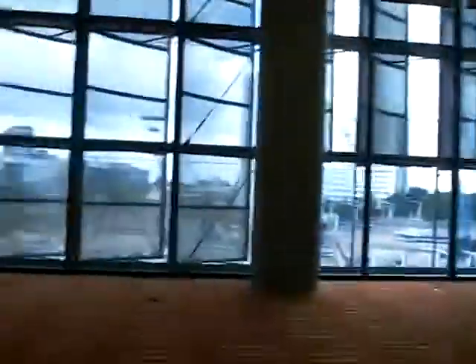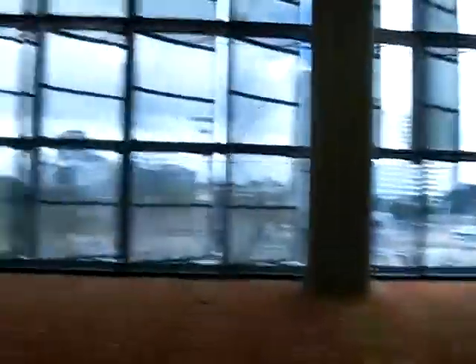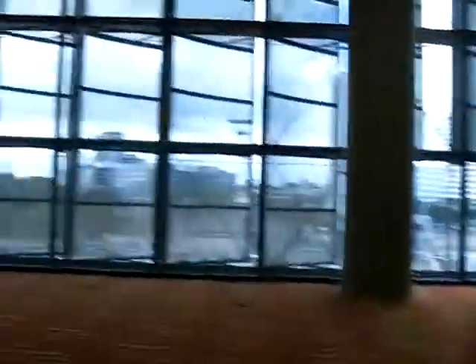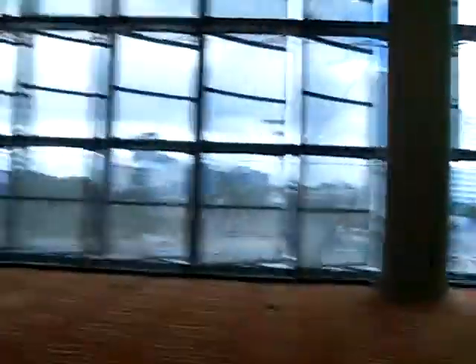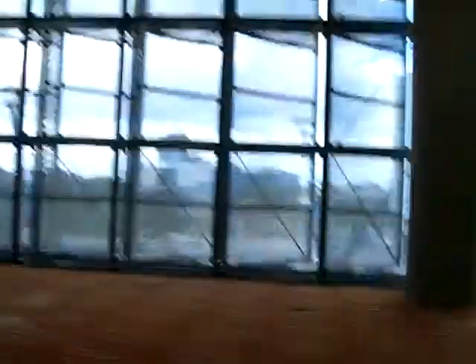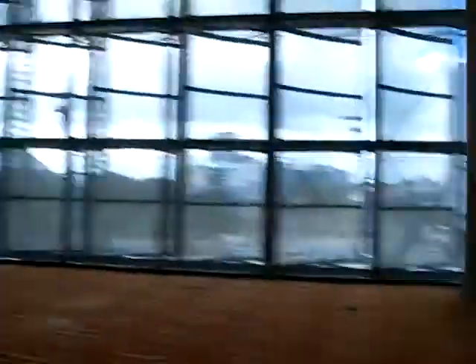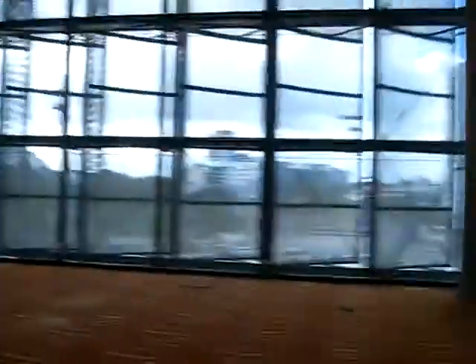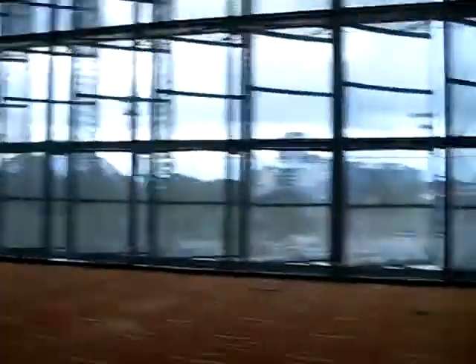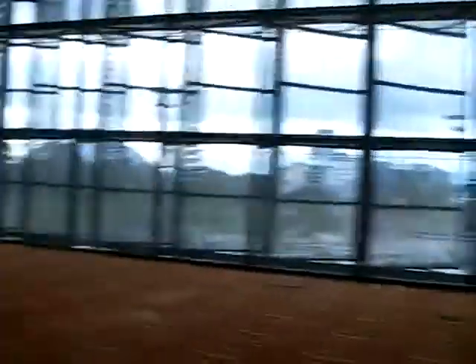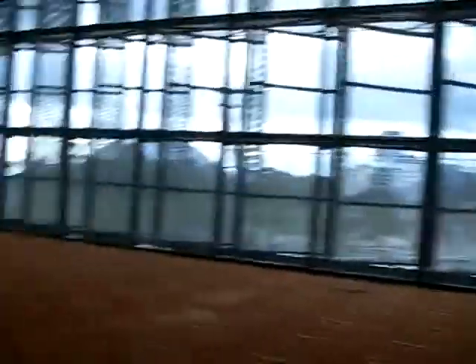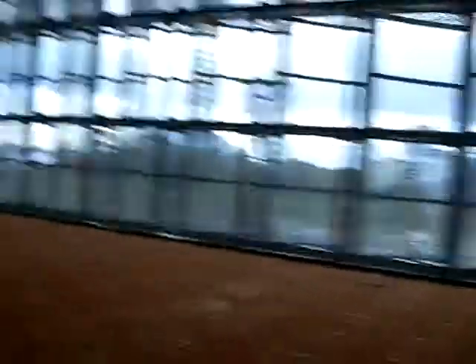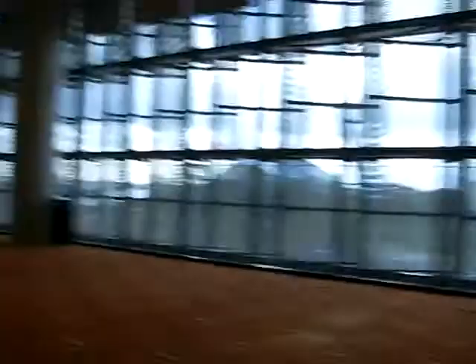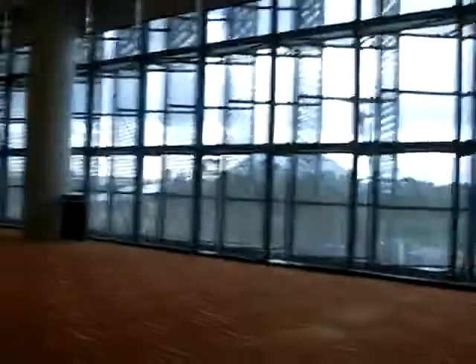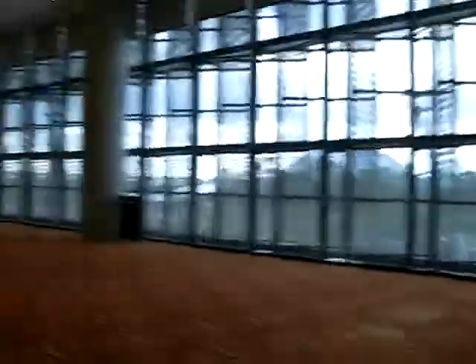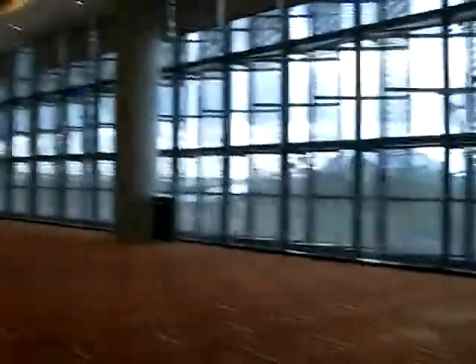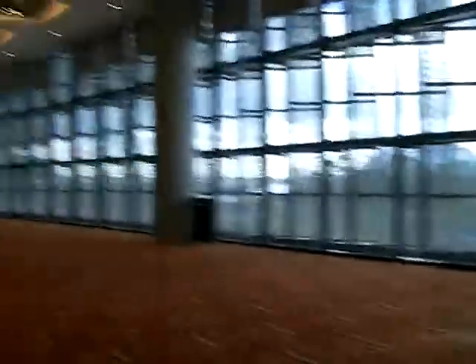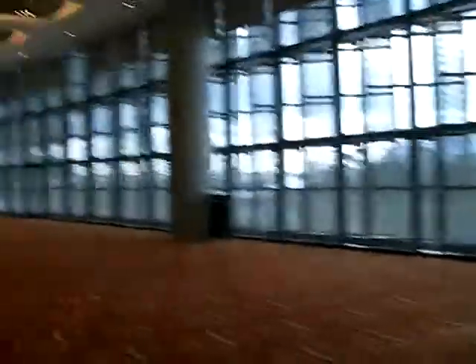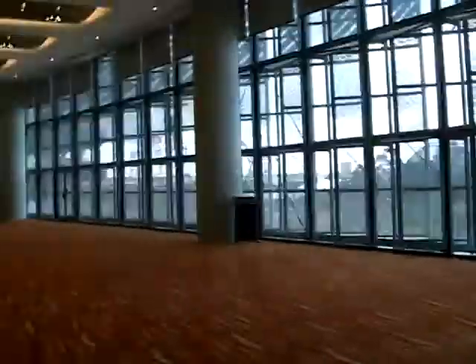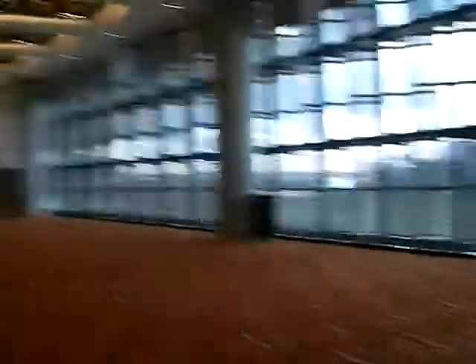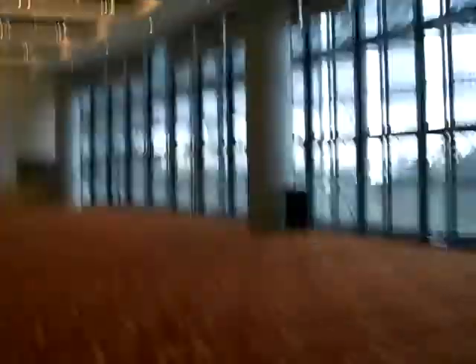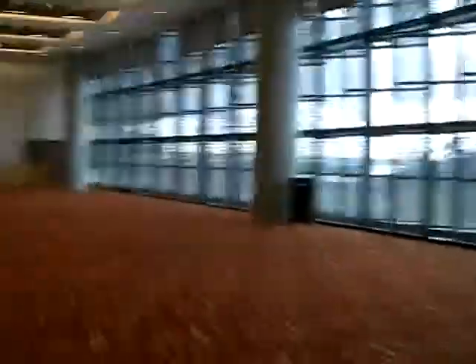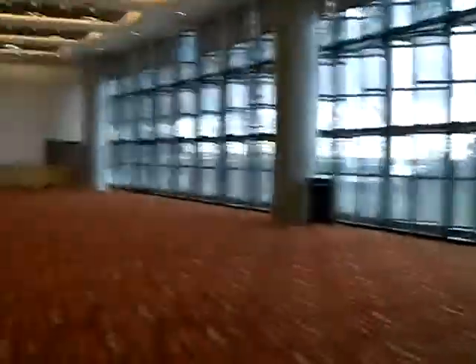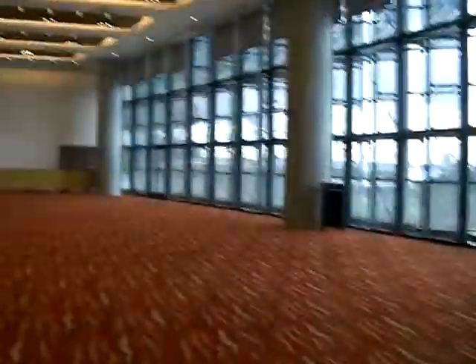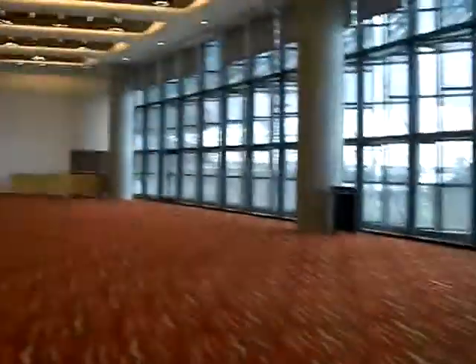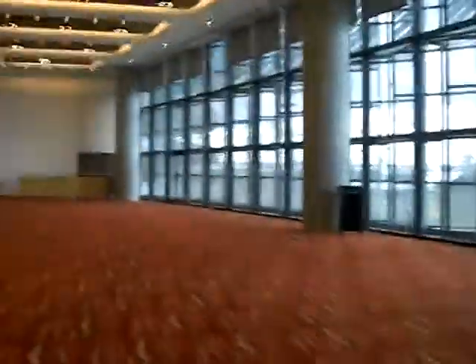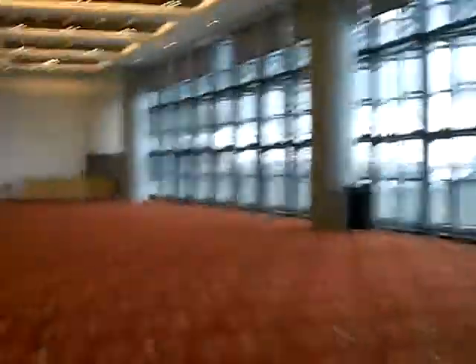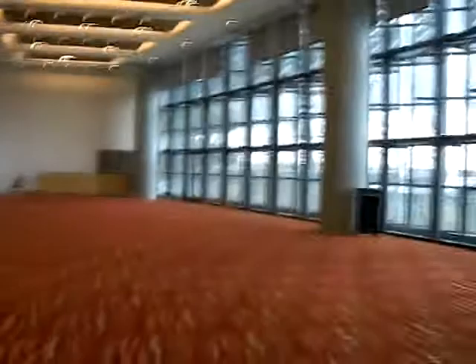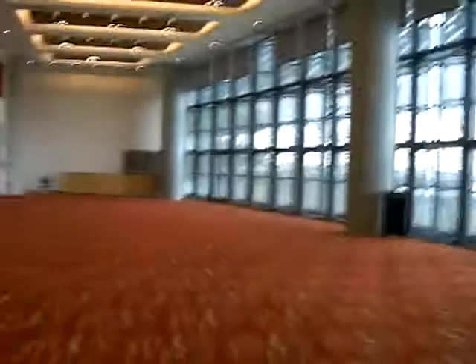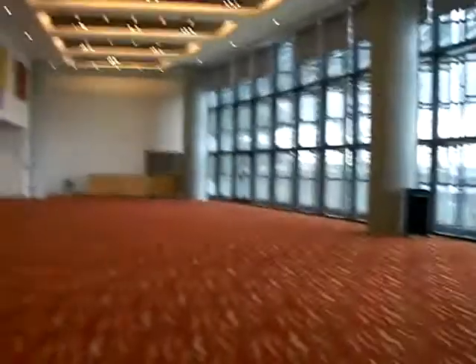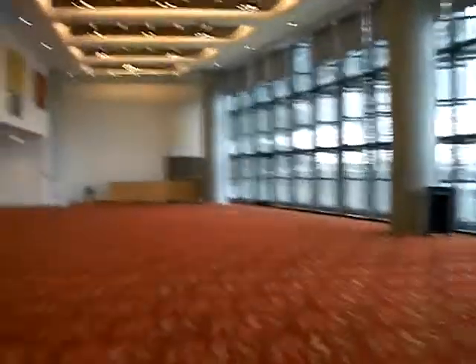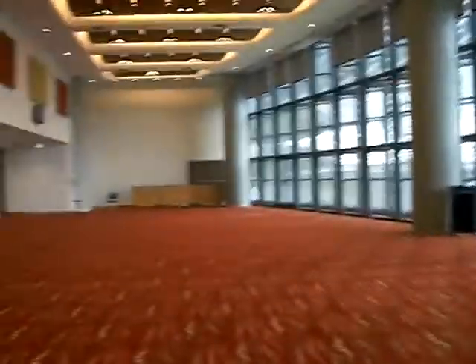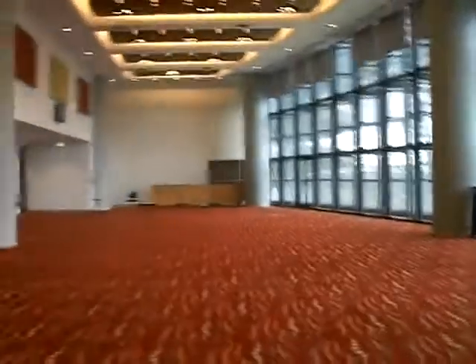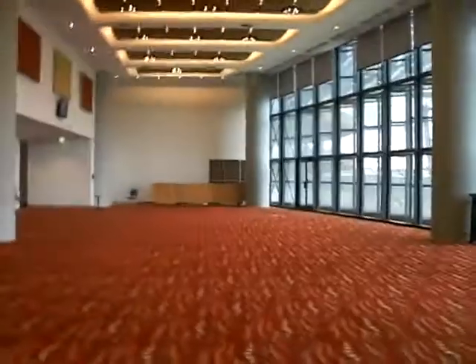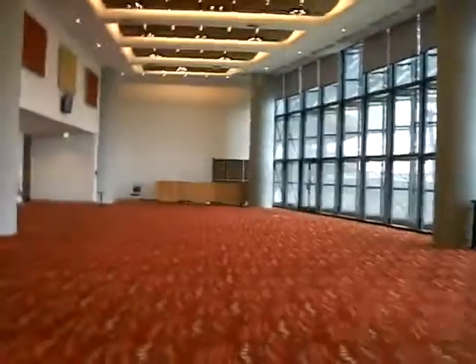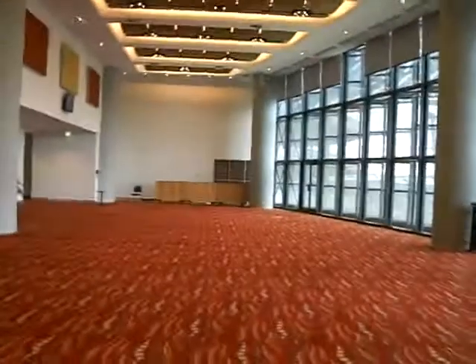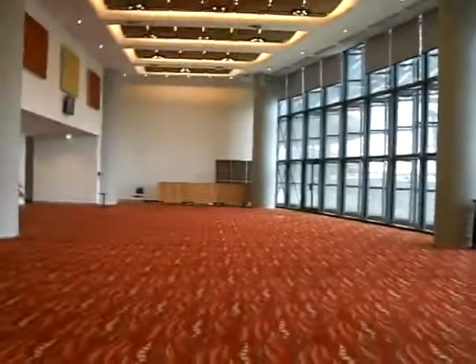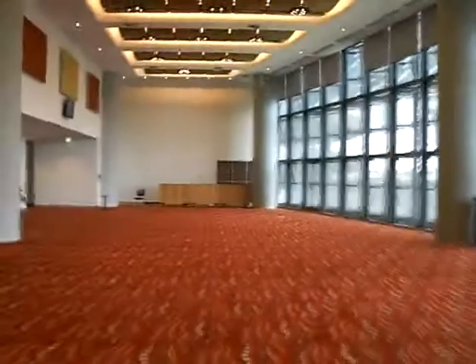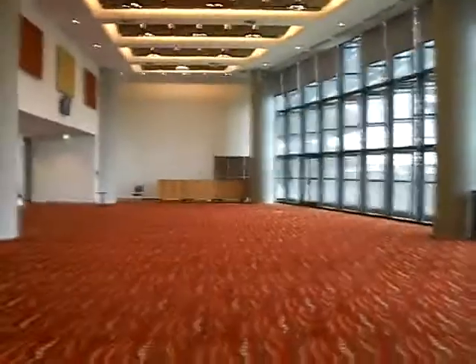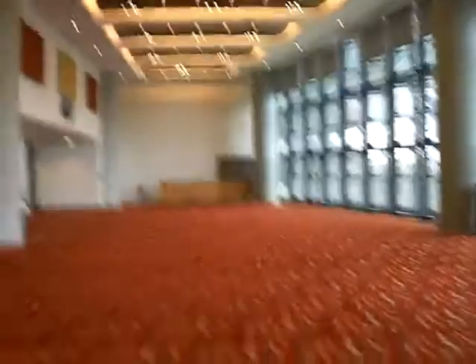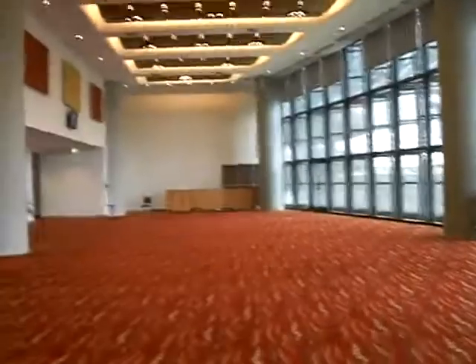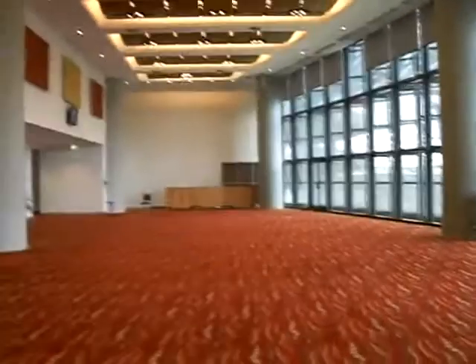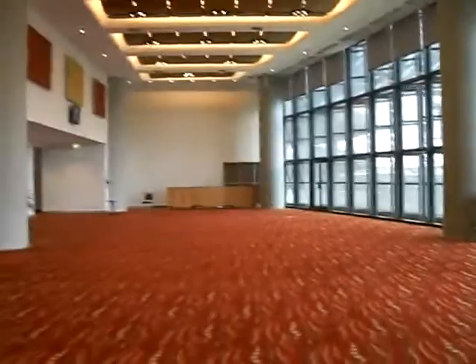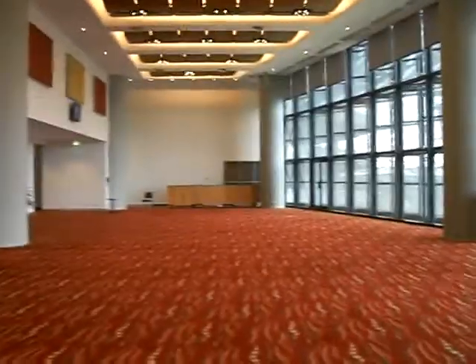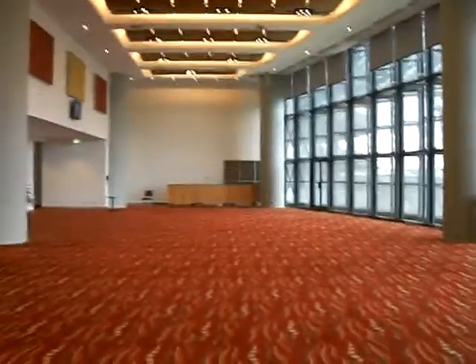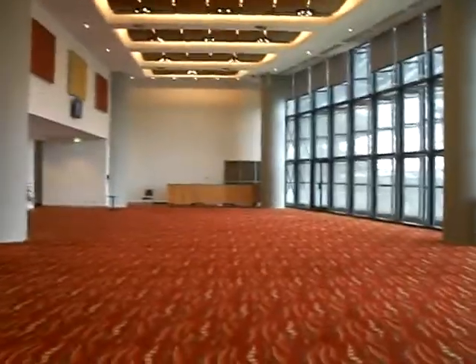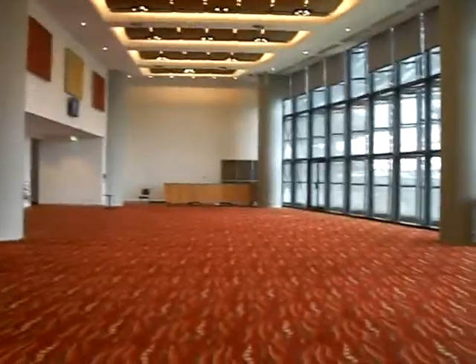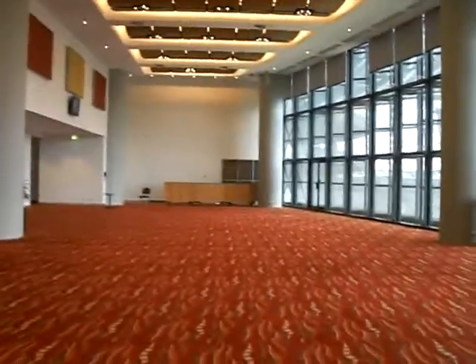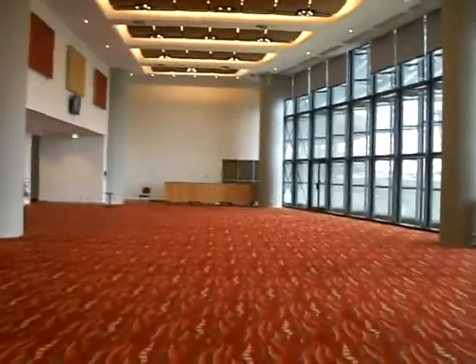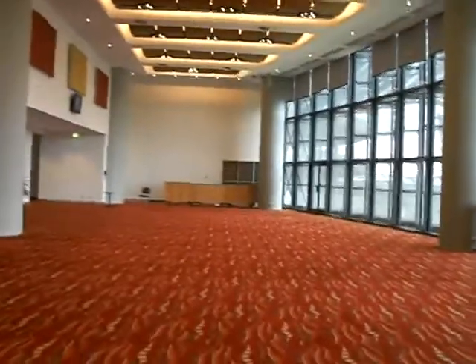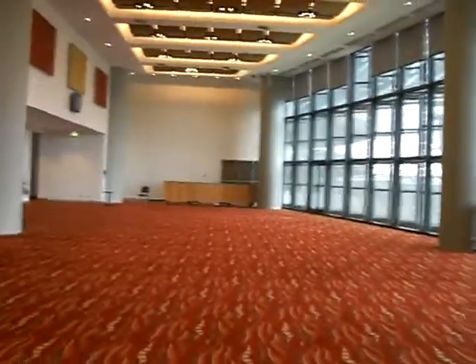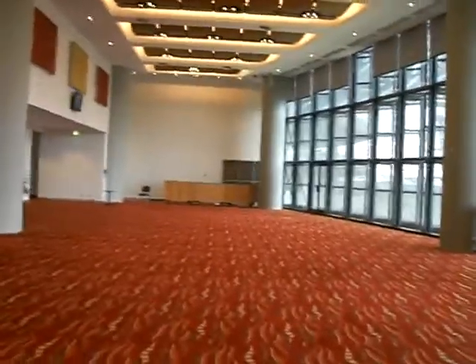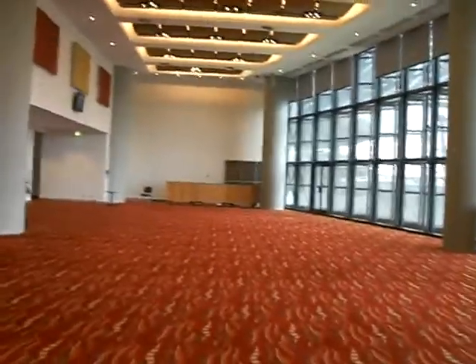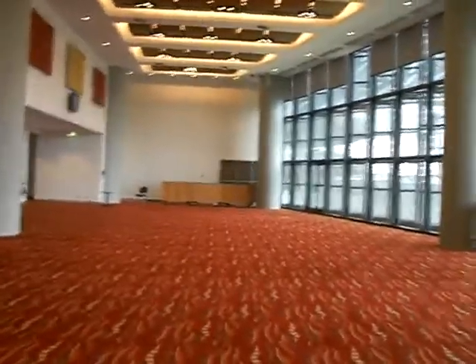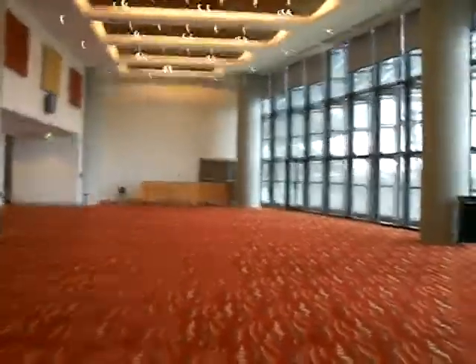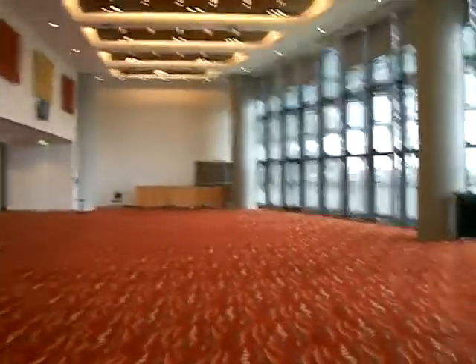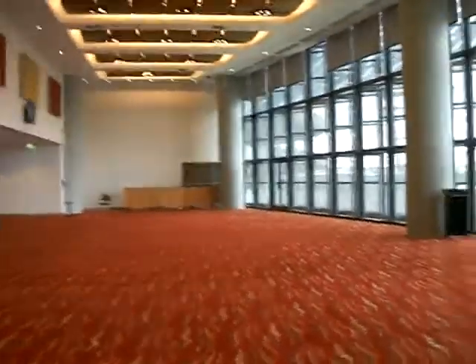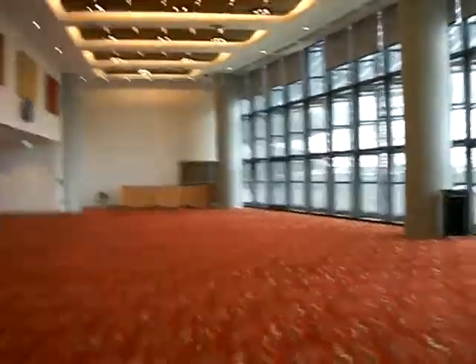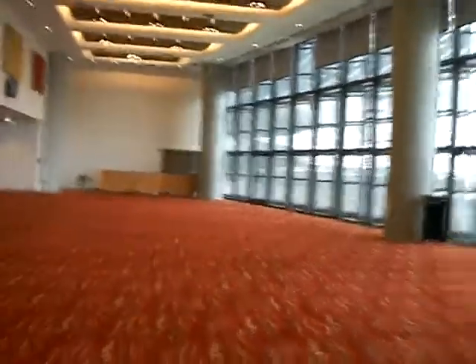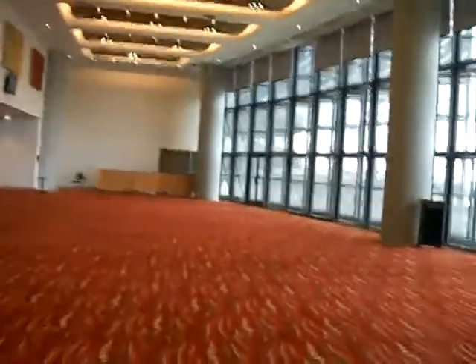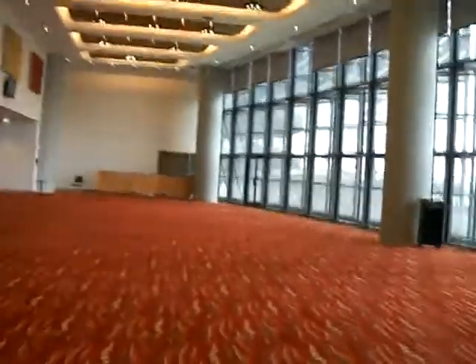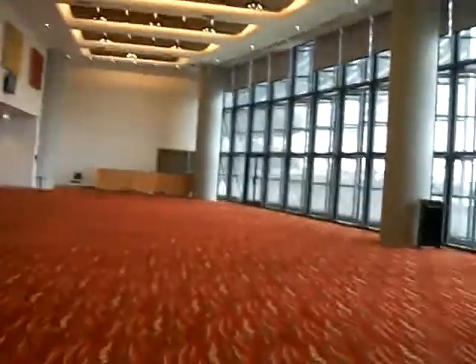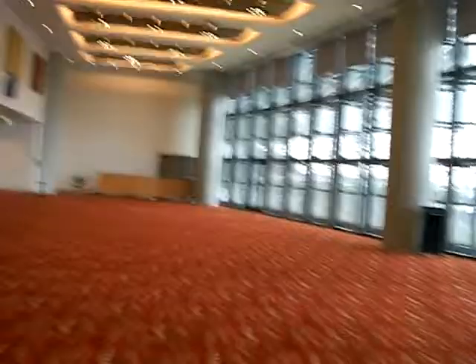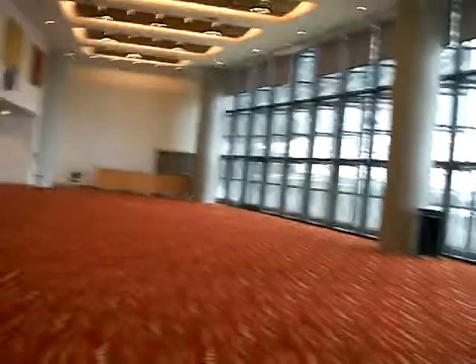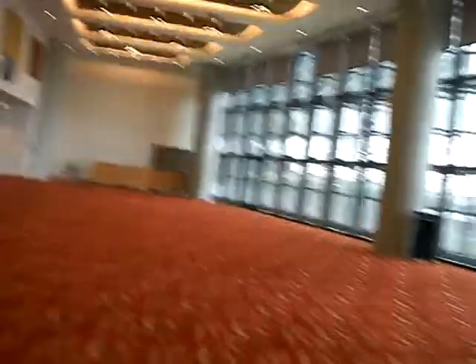Blinds drop down to darken out the room for you. We also have draping that comes in and can also give you some extra darkness in the room as well.